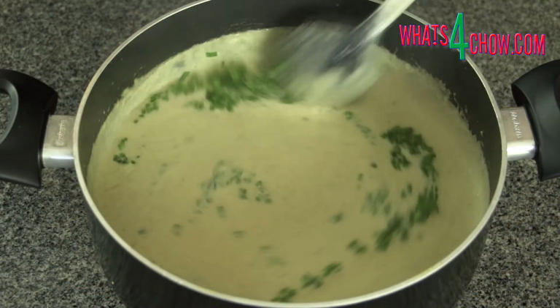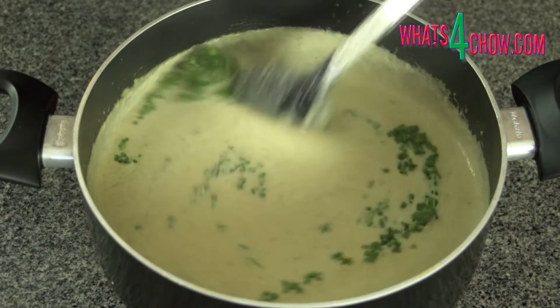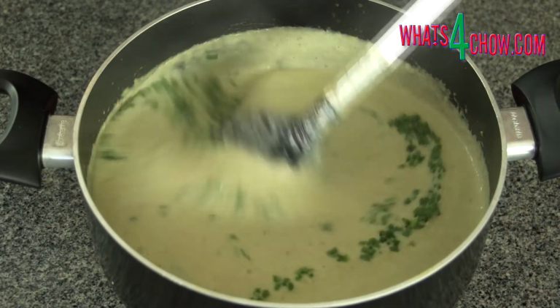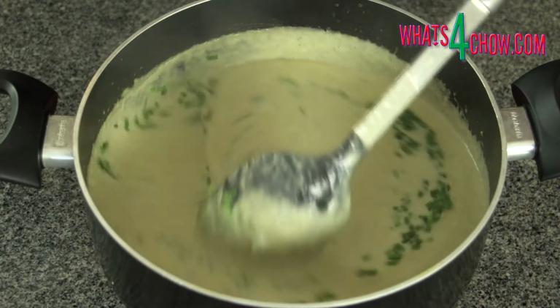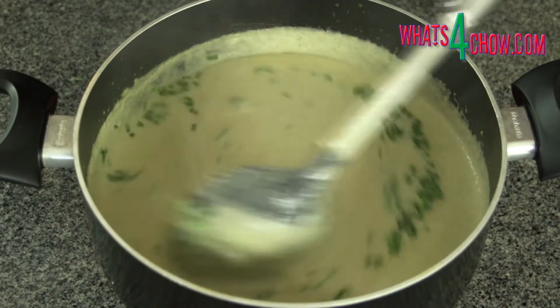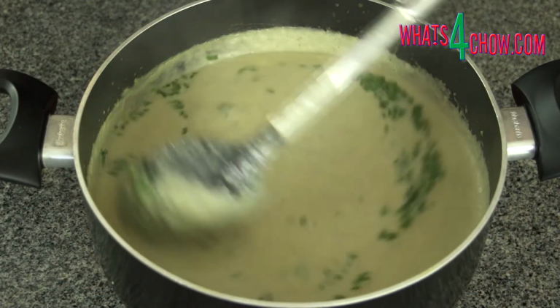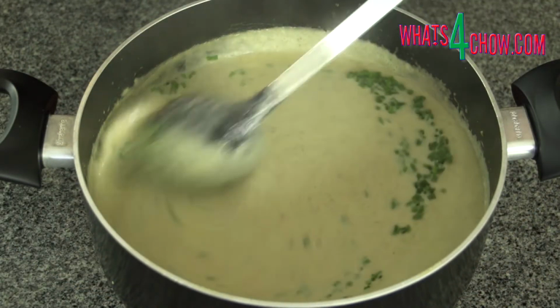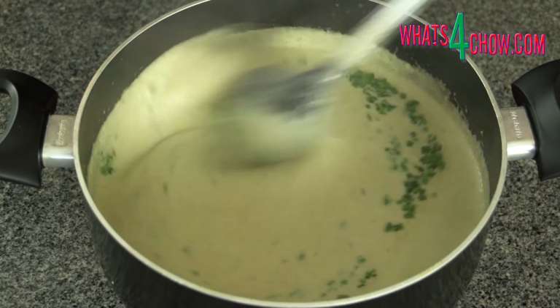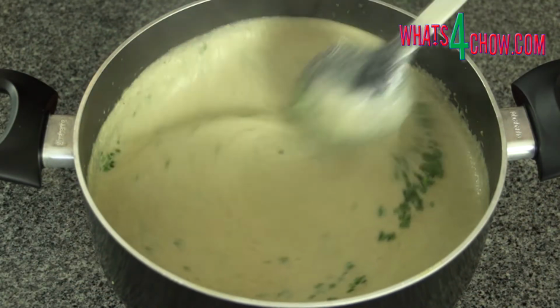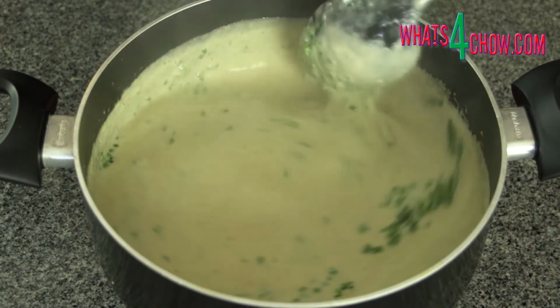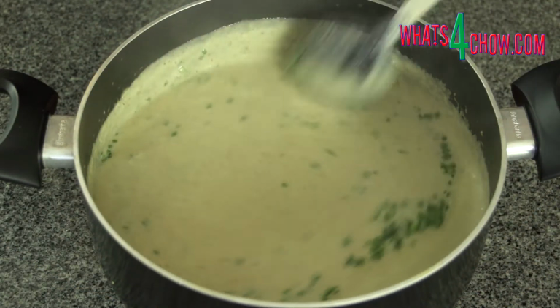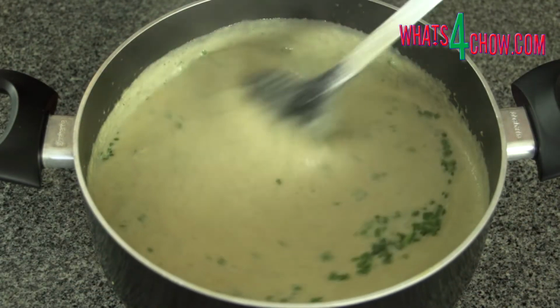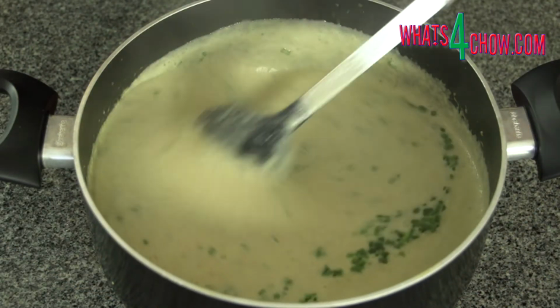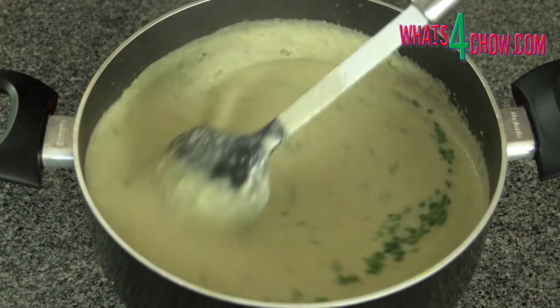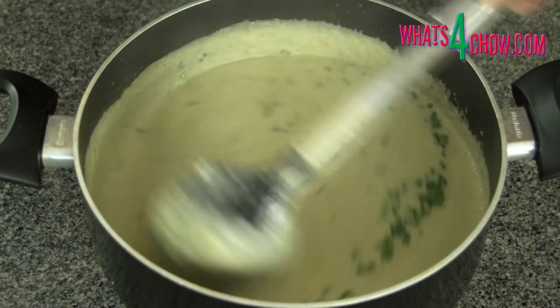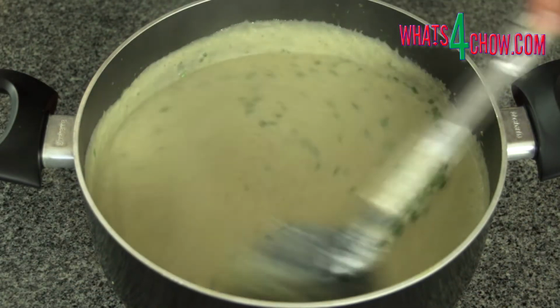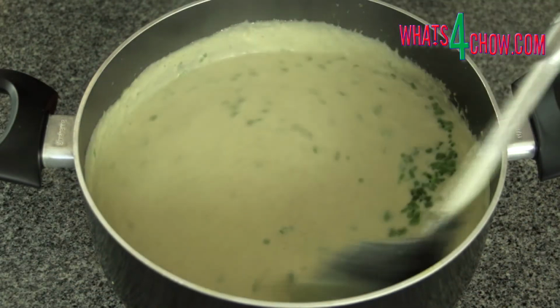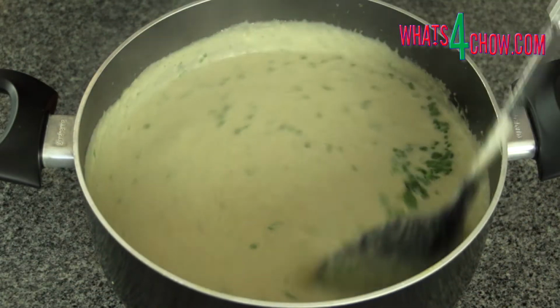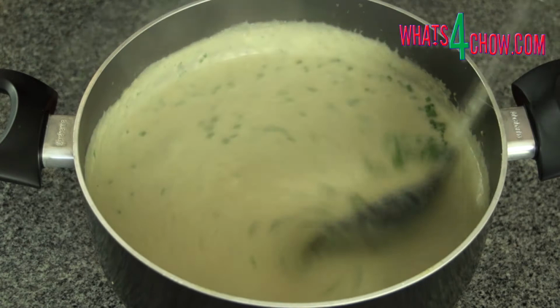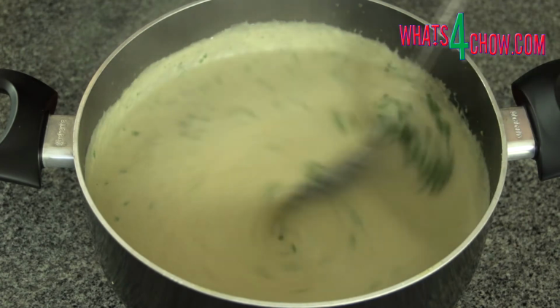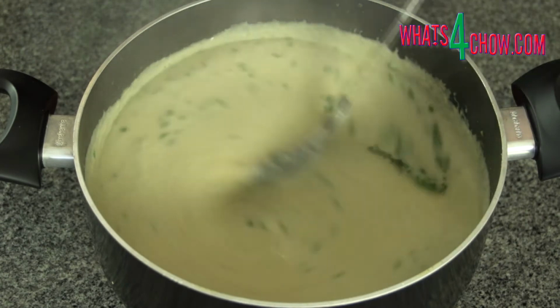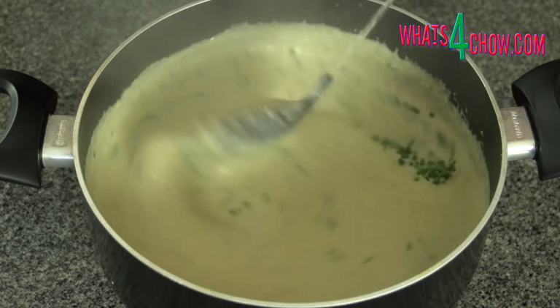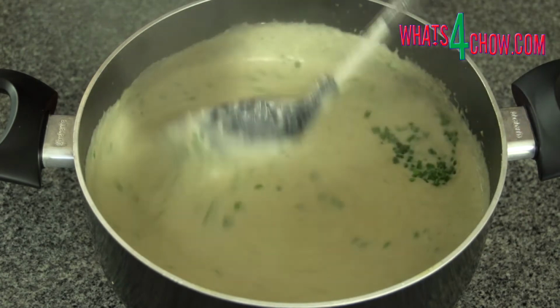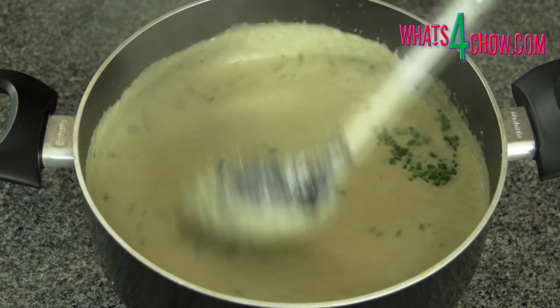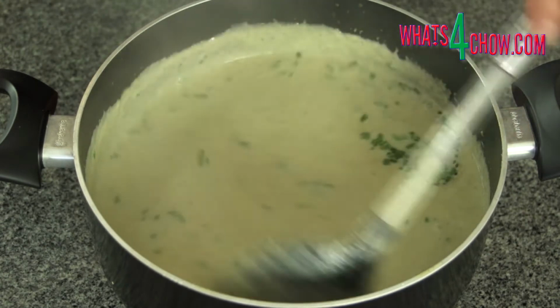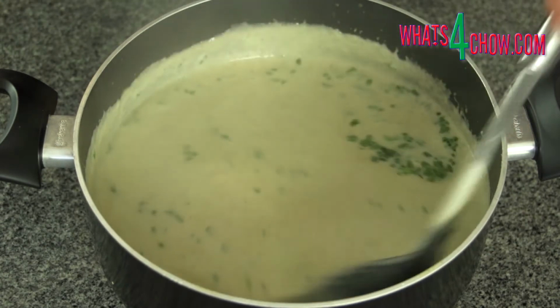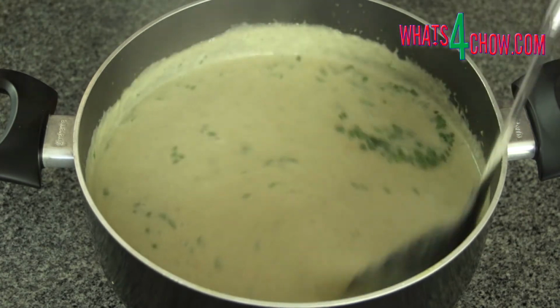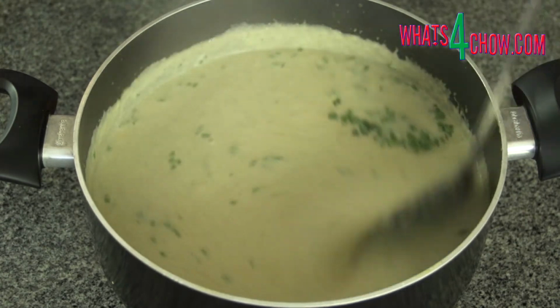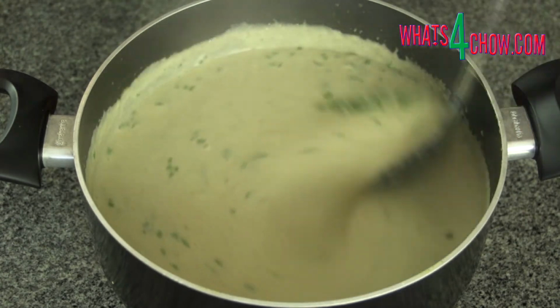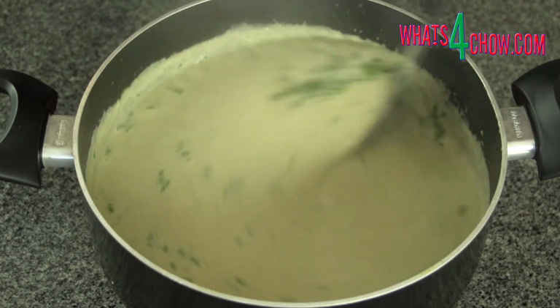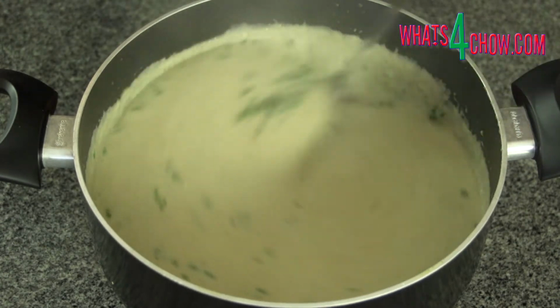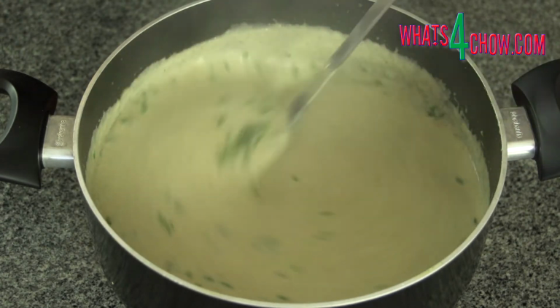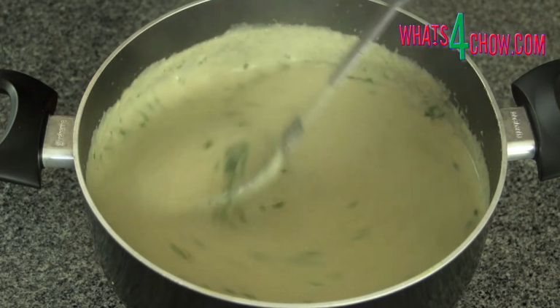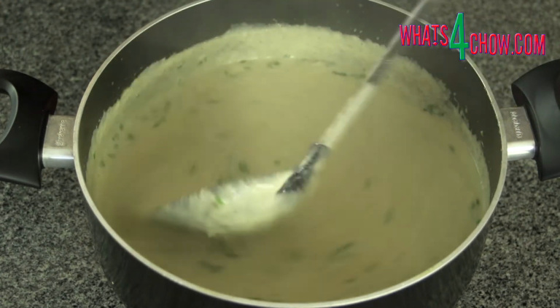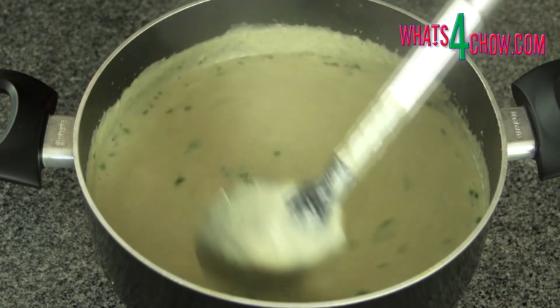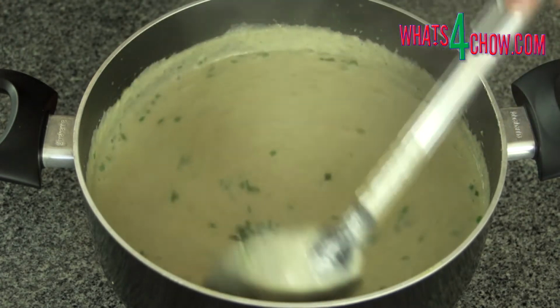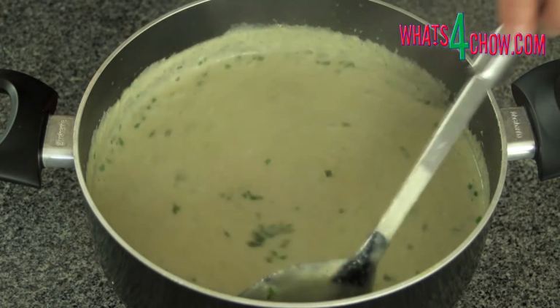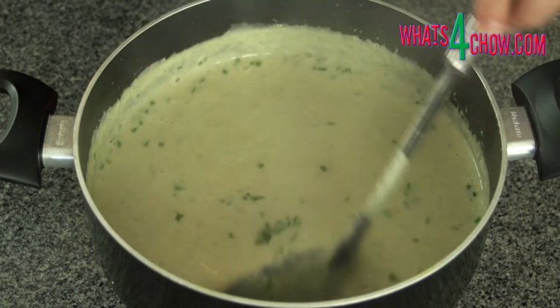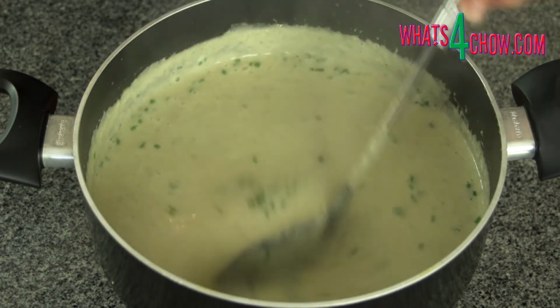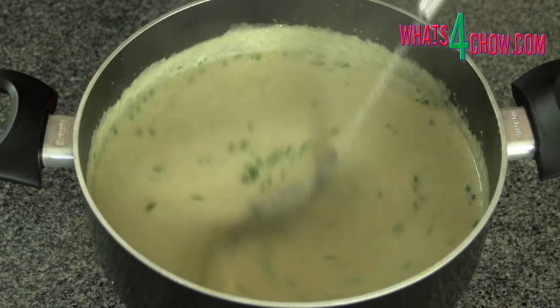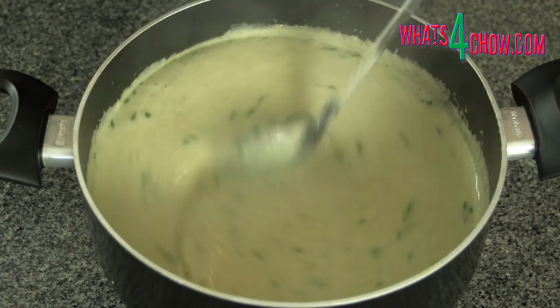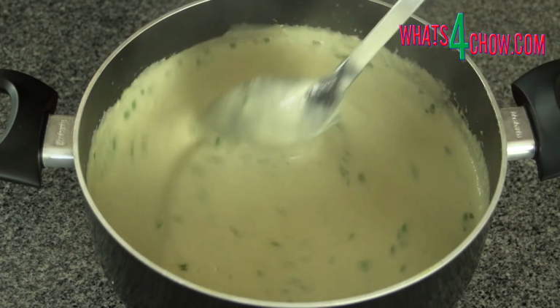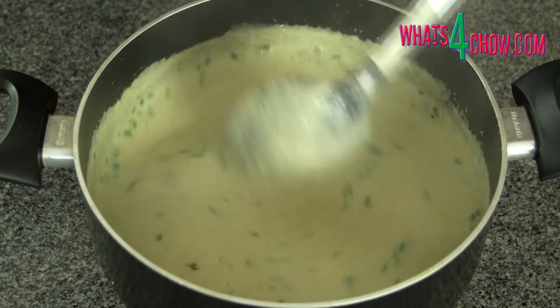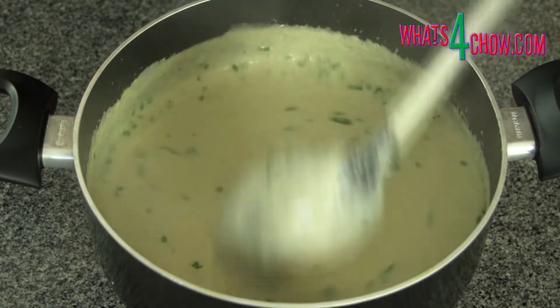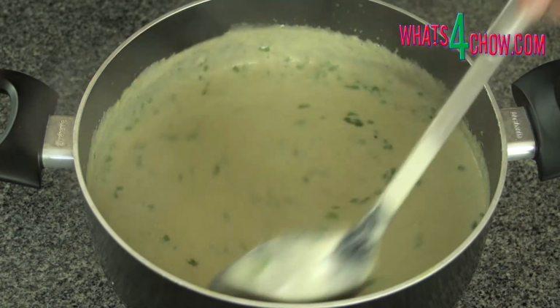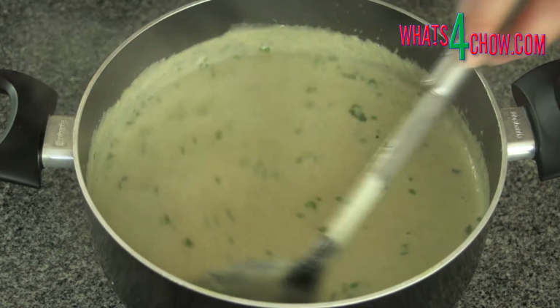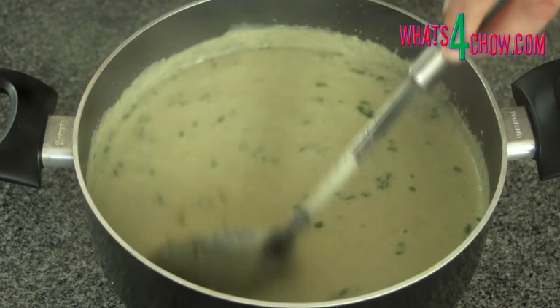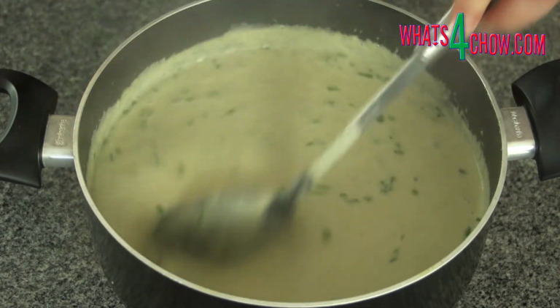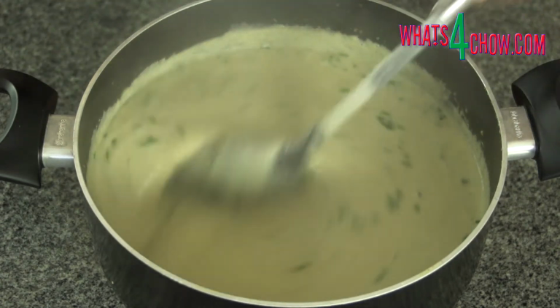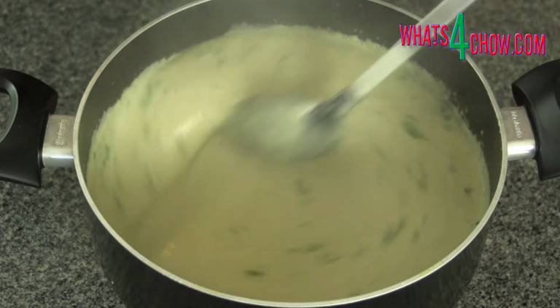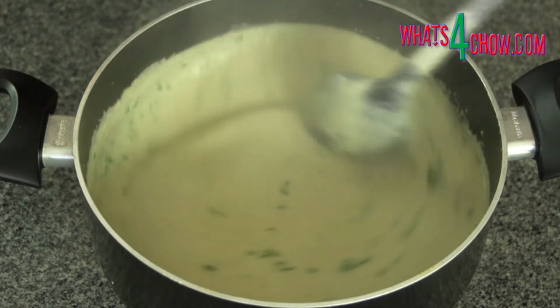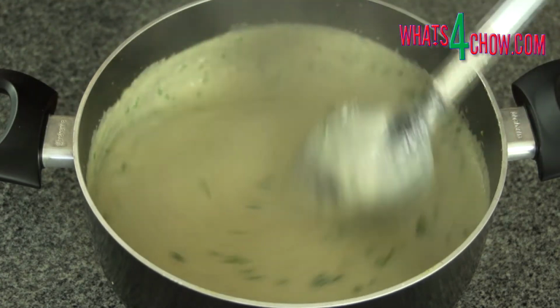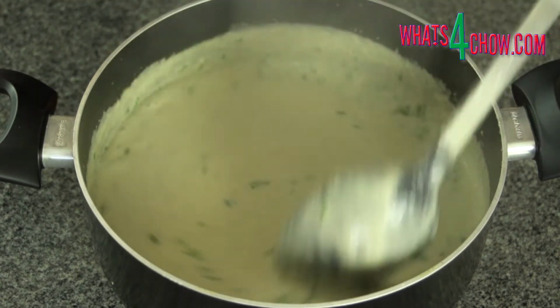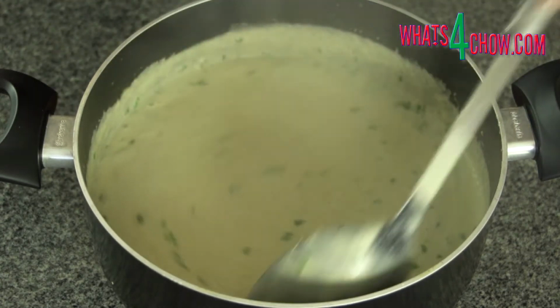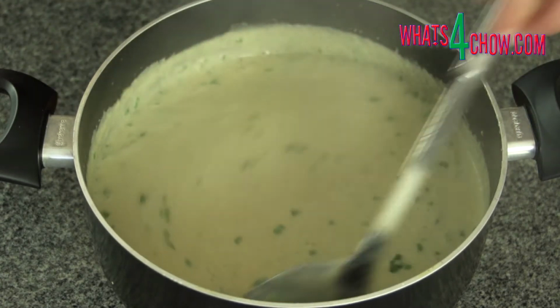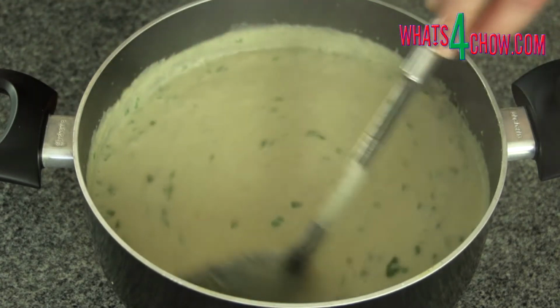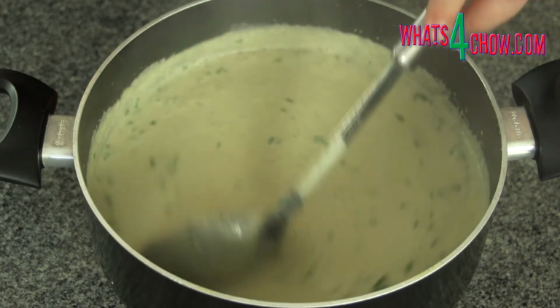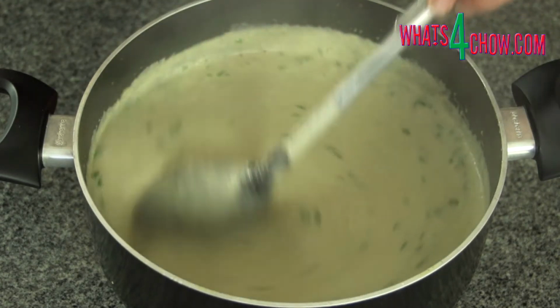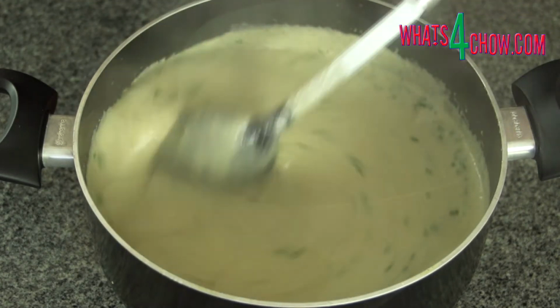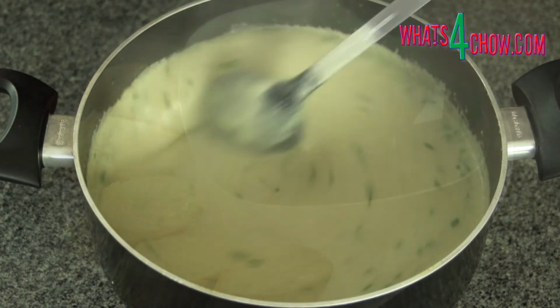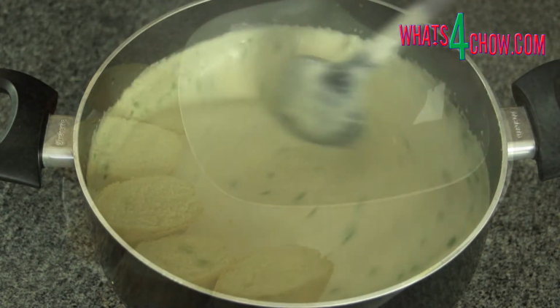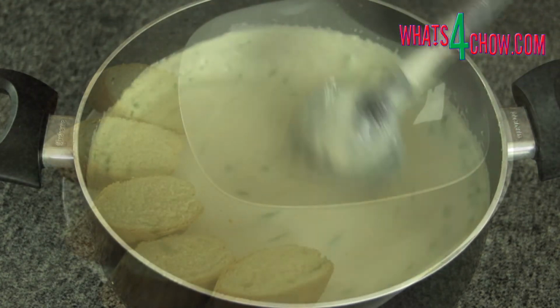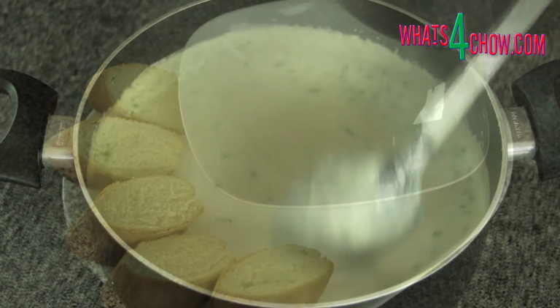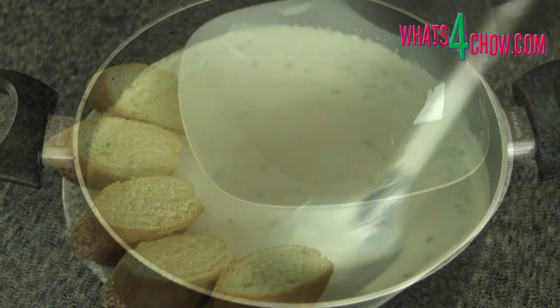Remove the soup from the heat and stir in the chopped chives before serving, garnished with more chives and crusty farm loaf.